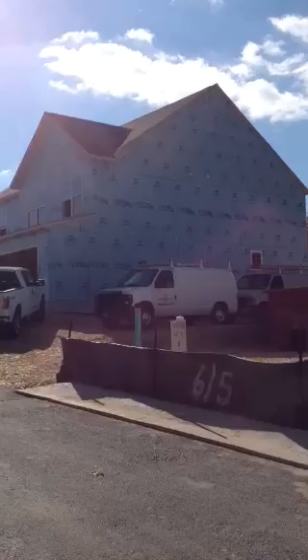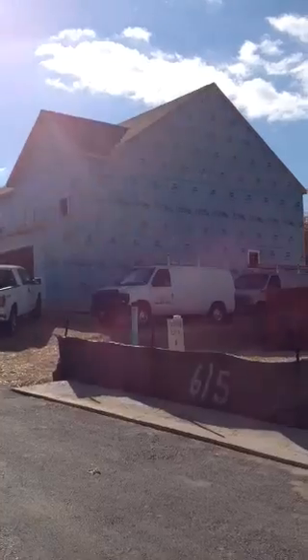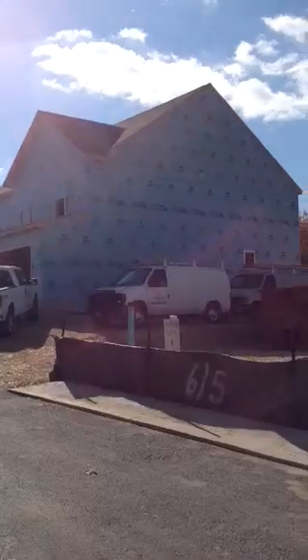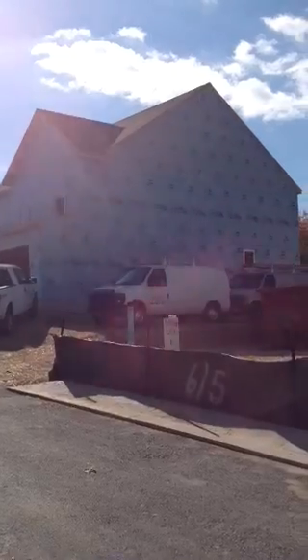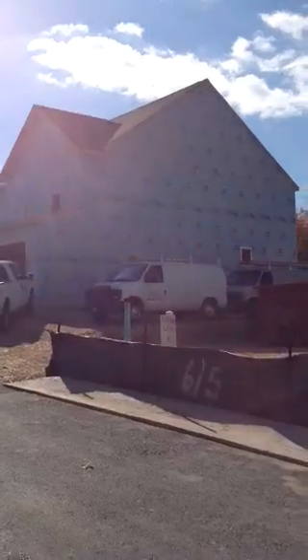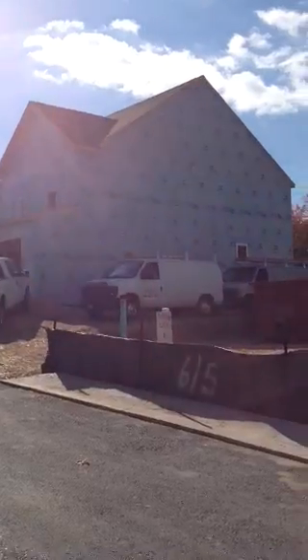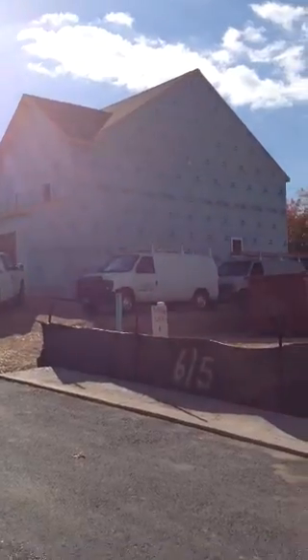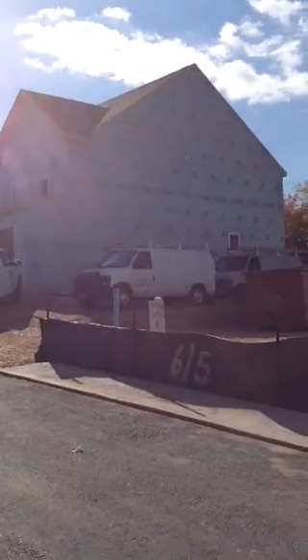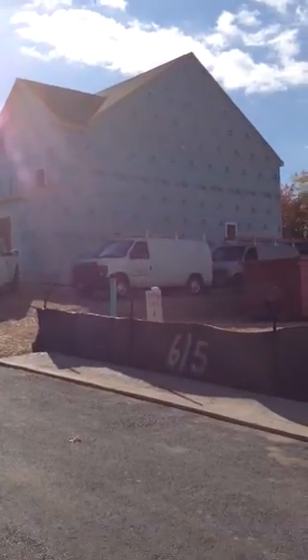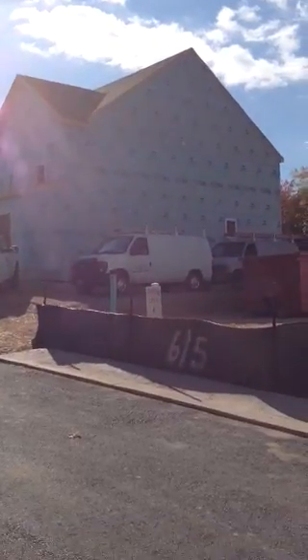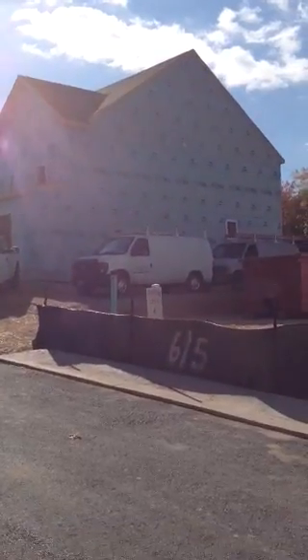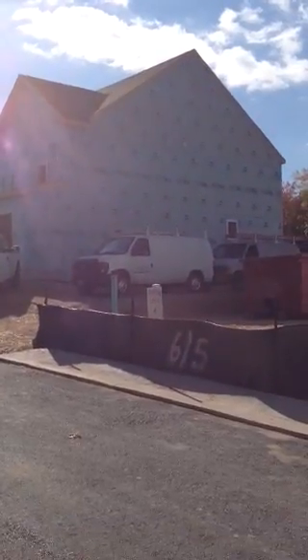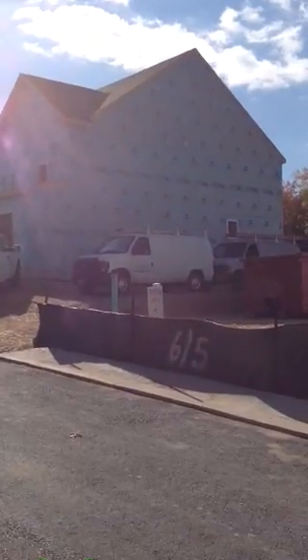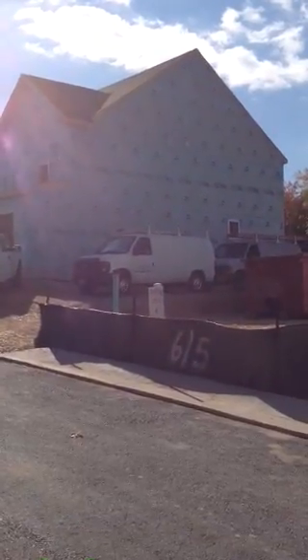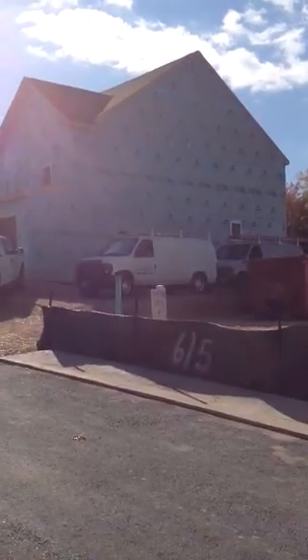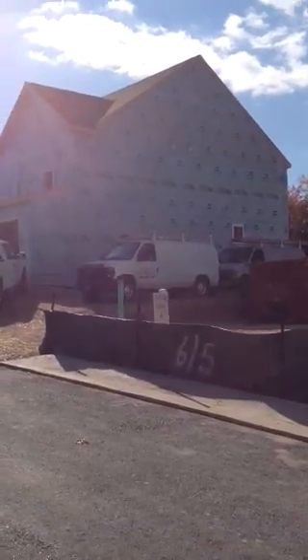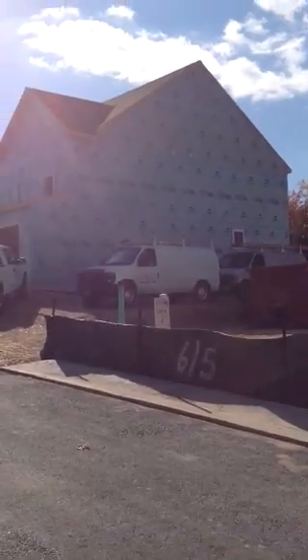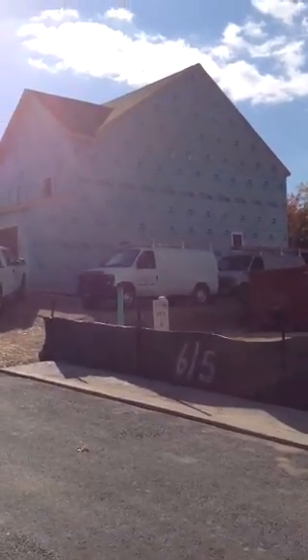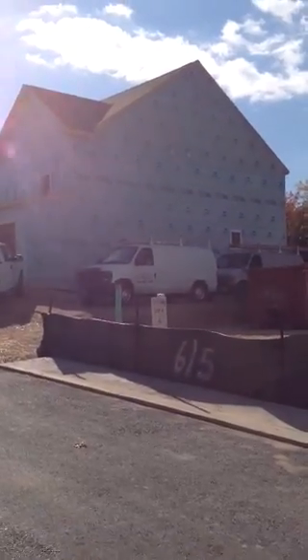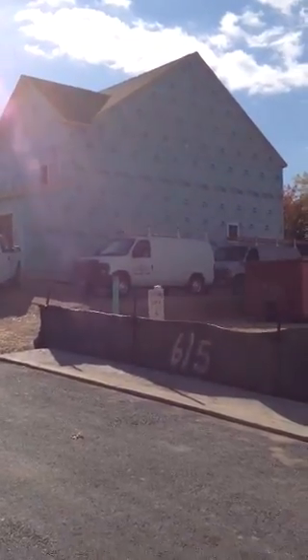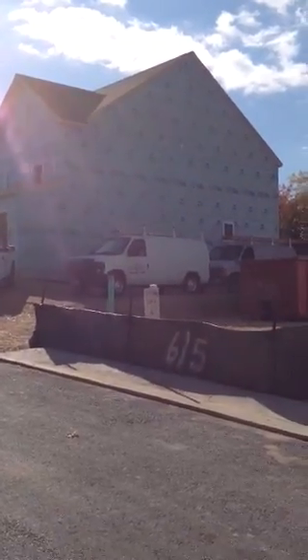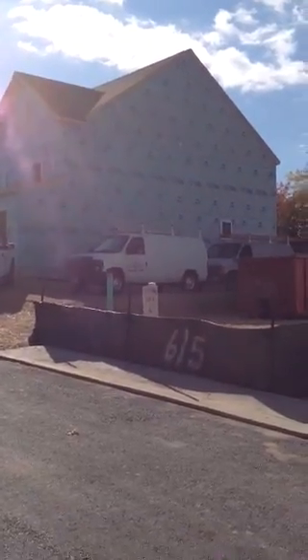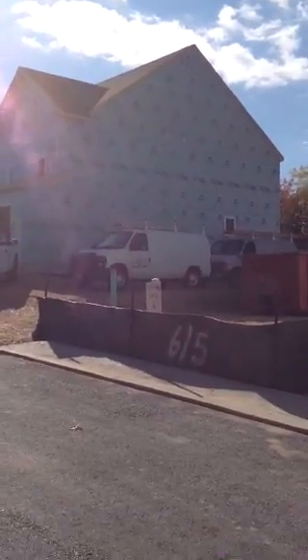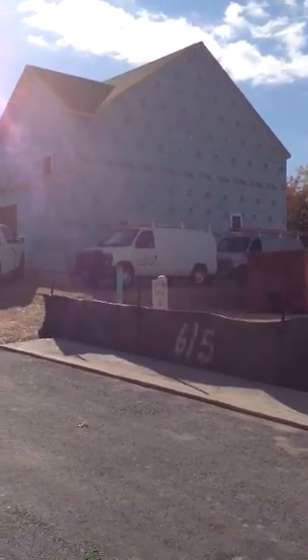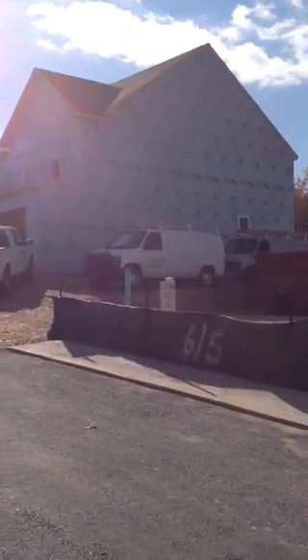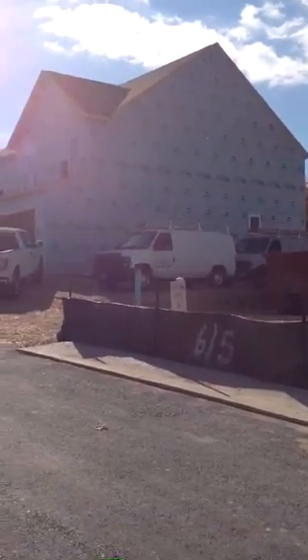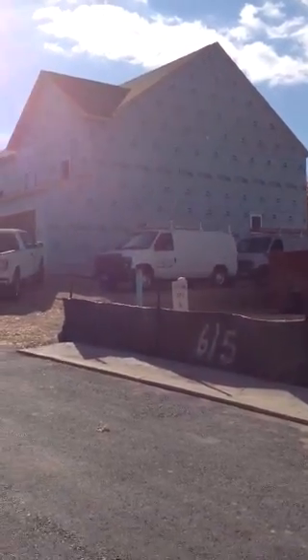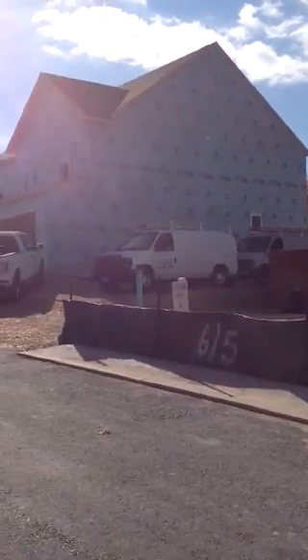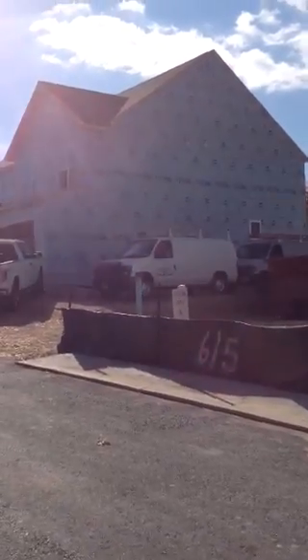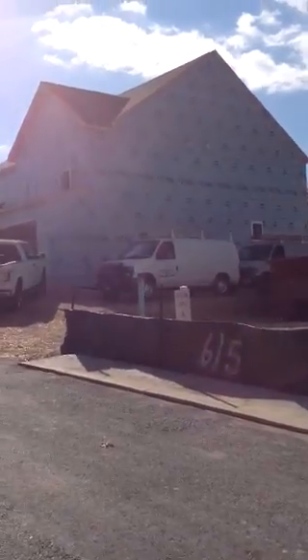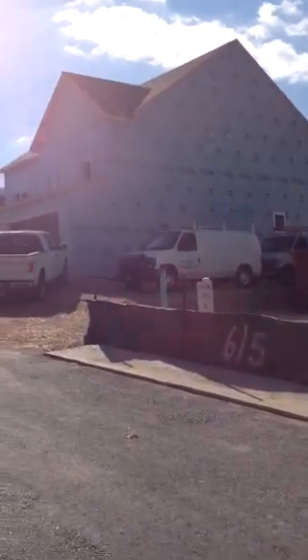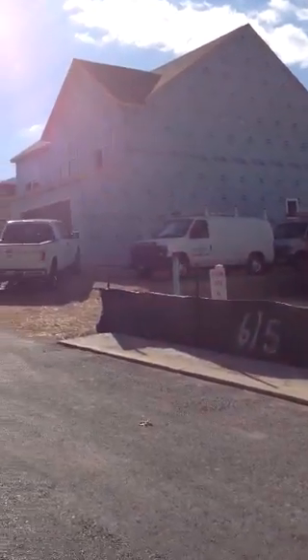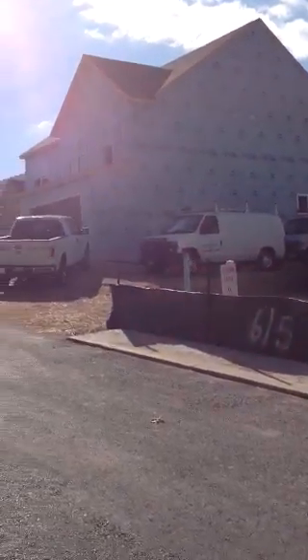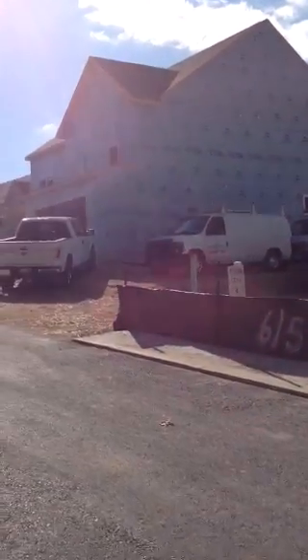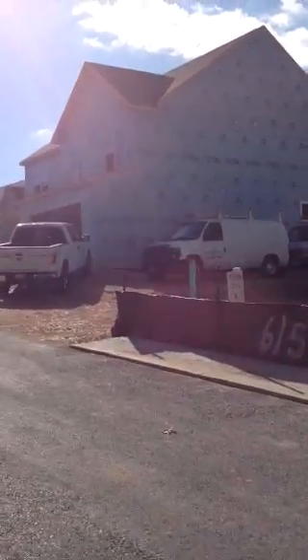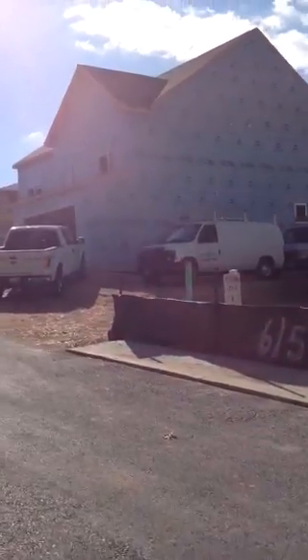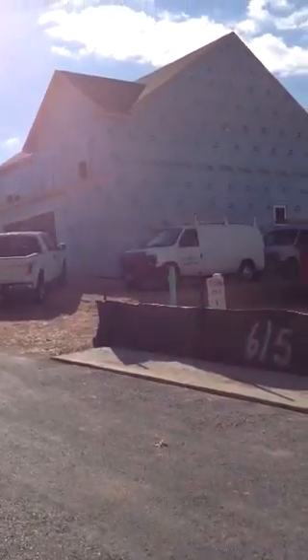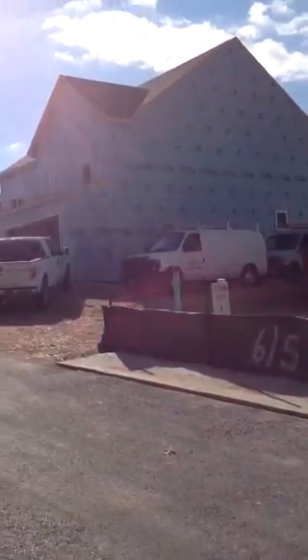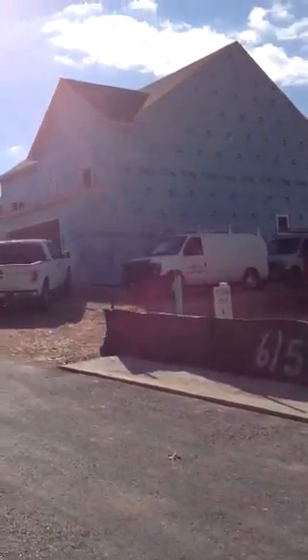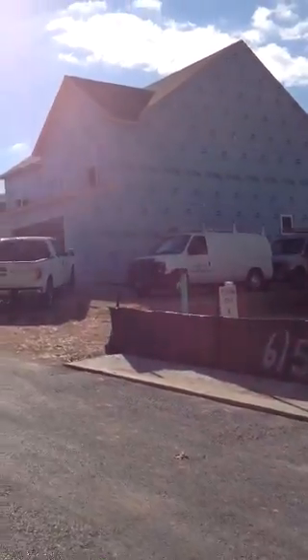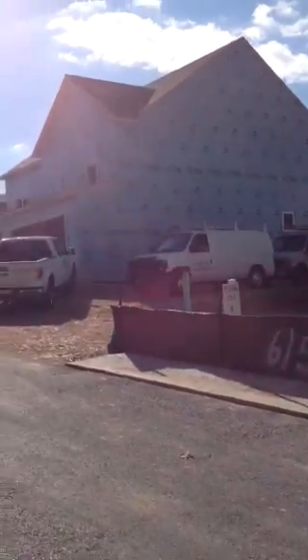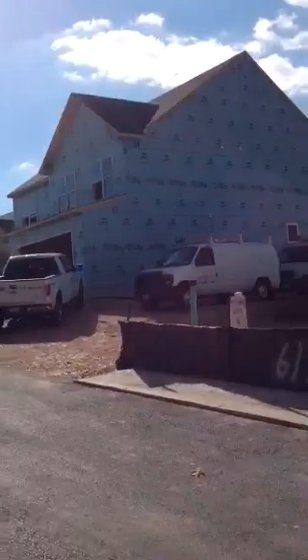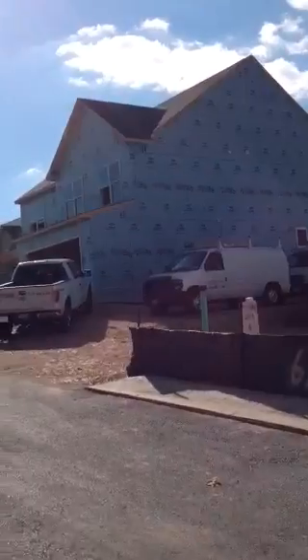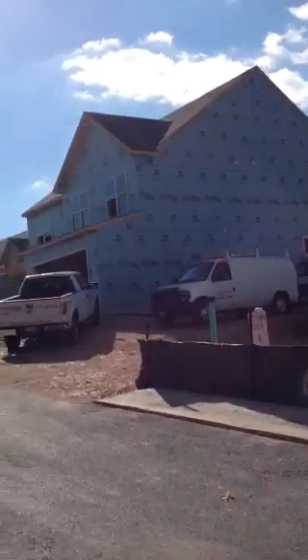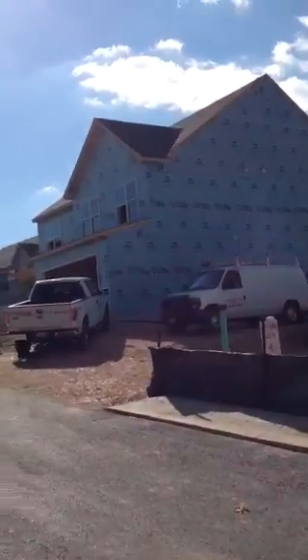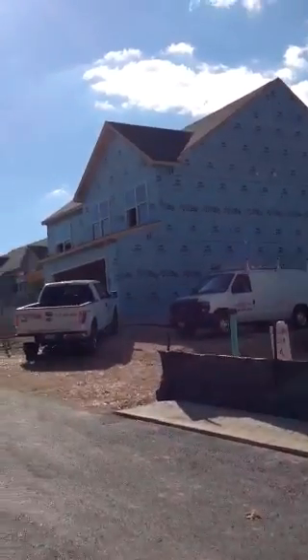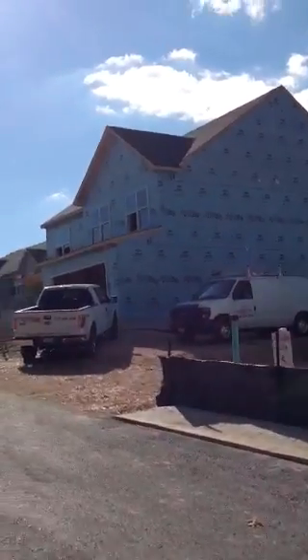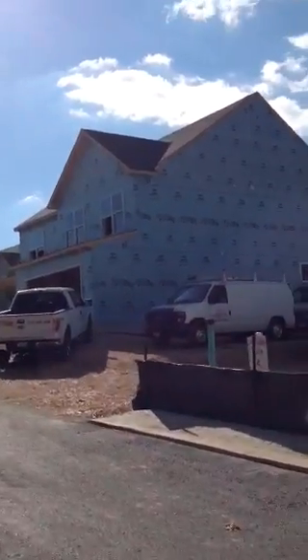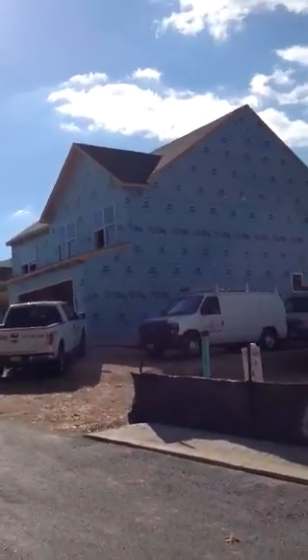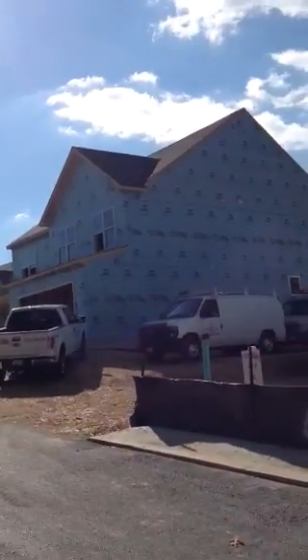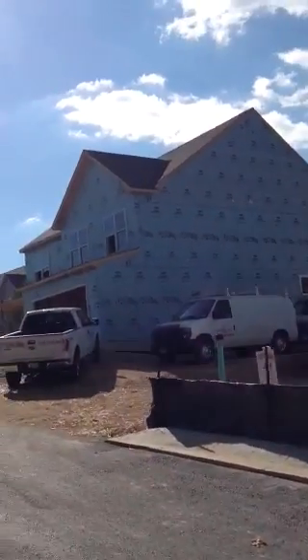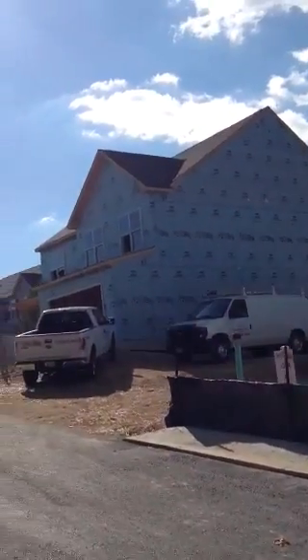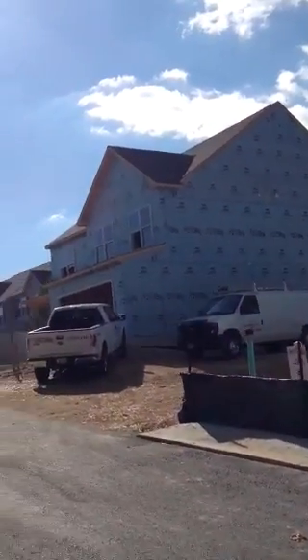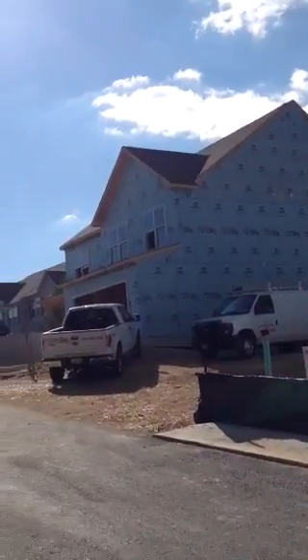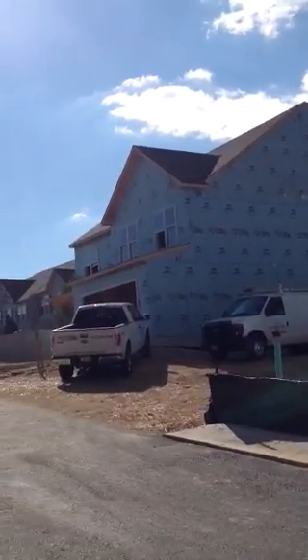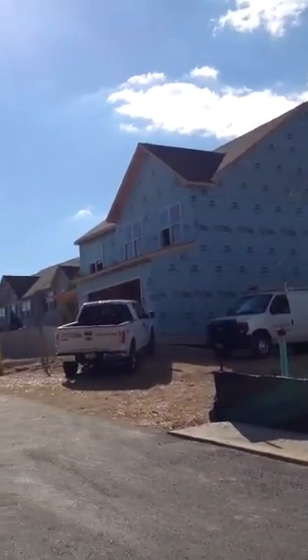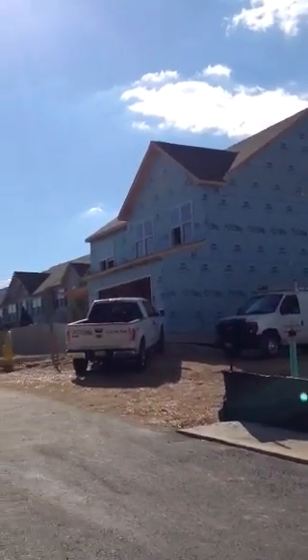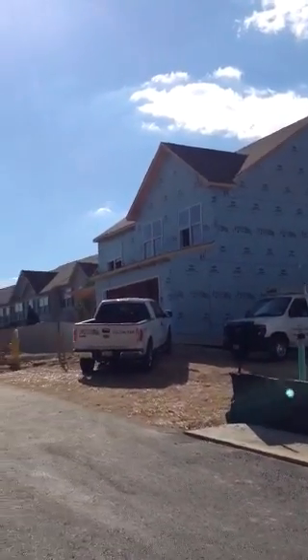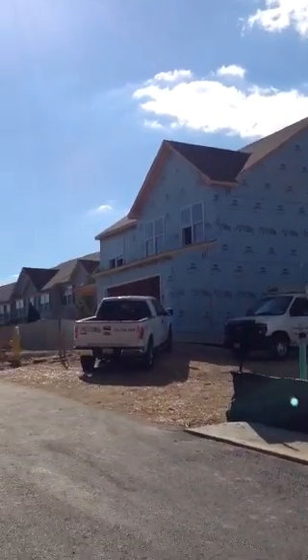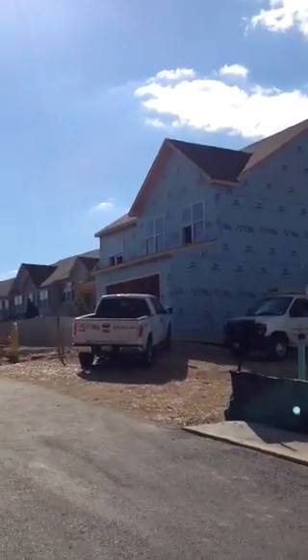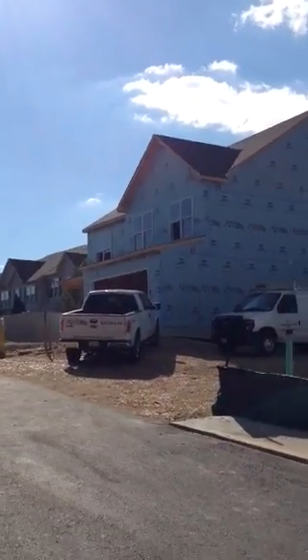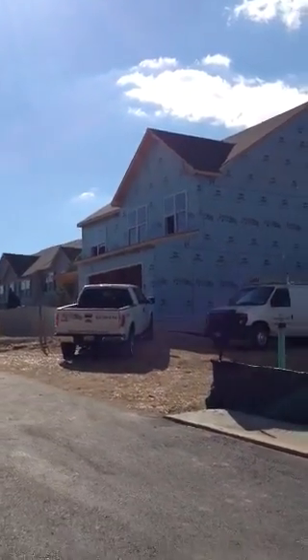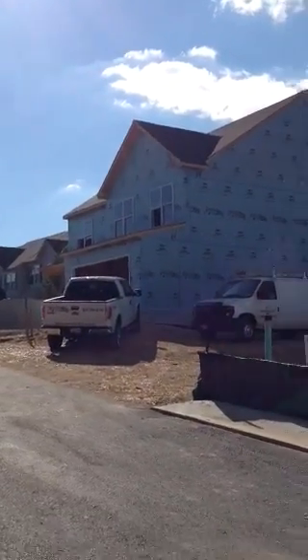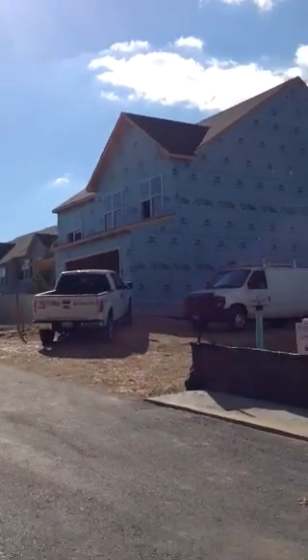Good morning, this is Greg with Ameristar Homes and I am out at our Fieldstone Manor subdivision with your production update.